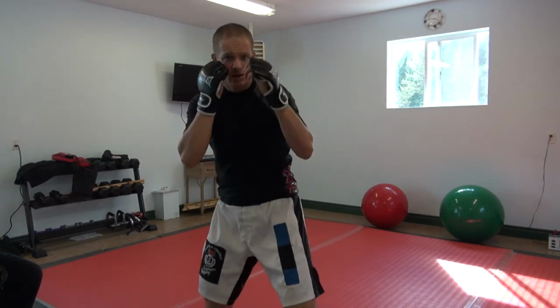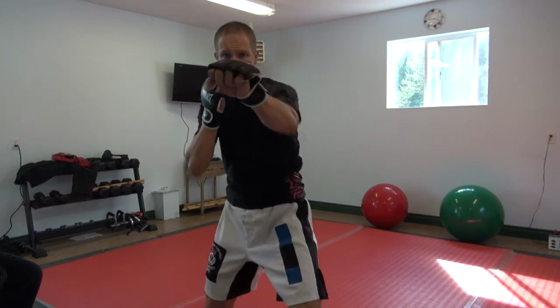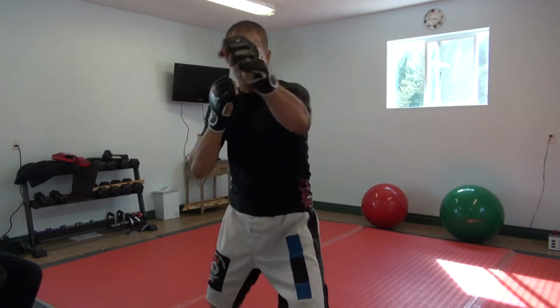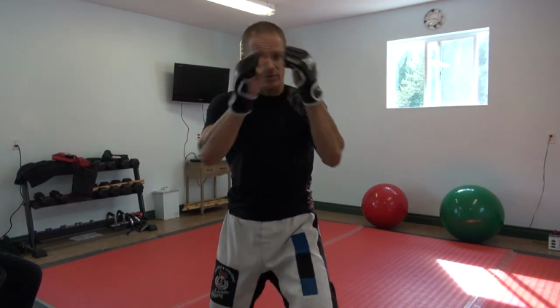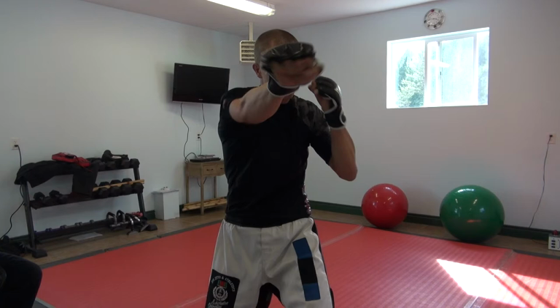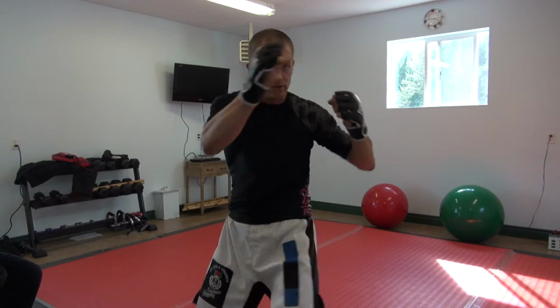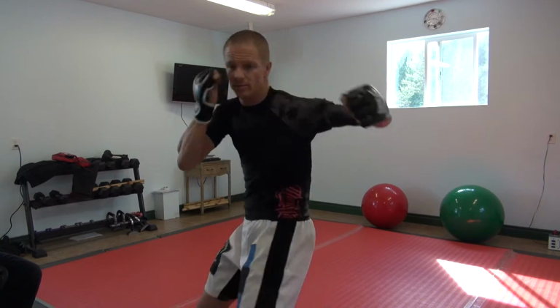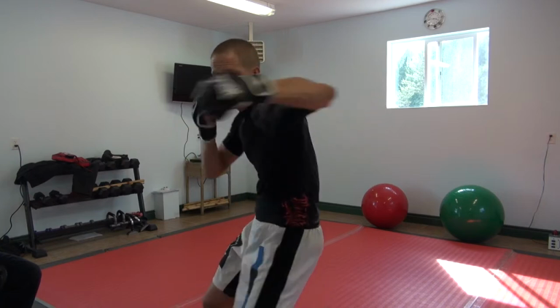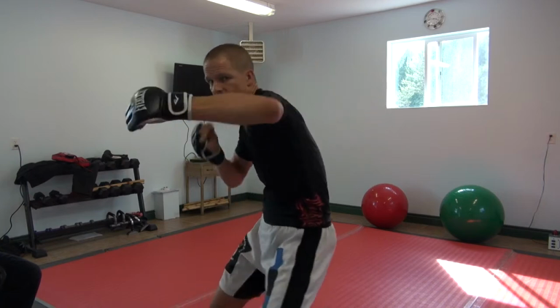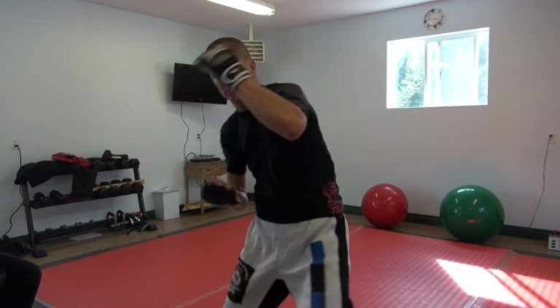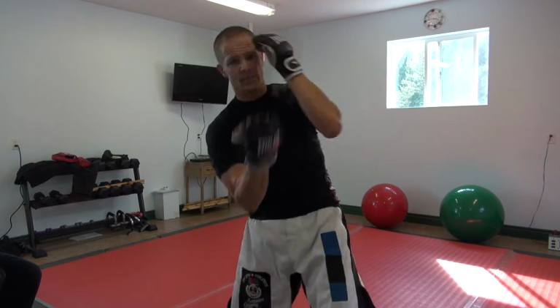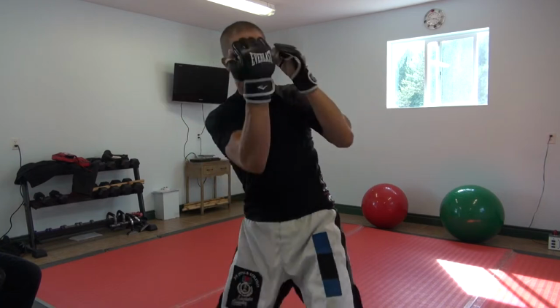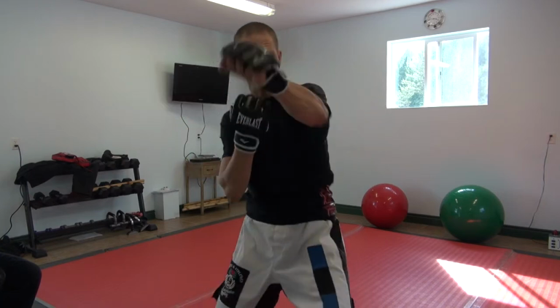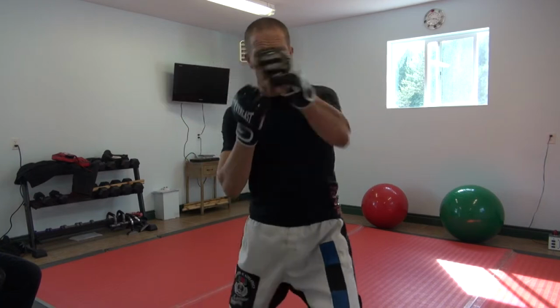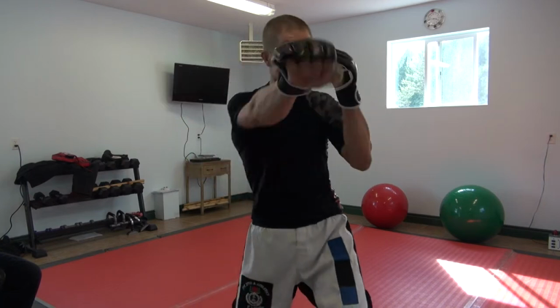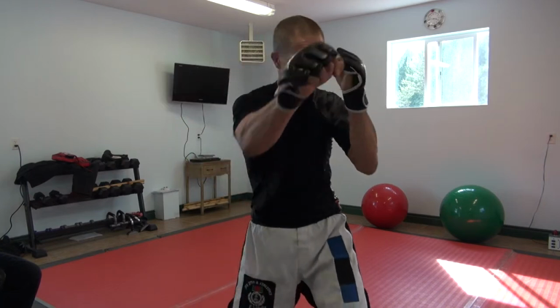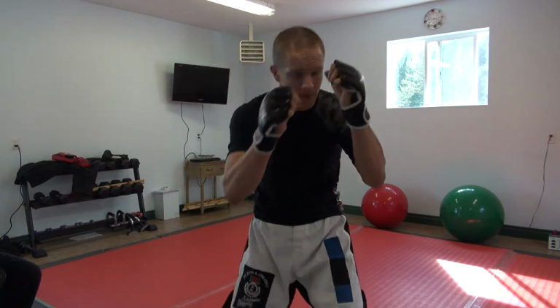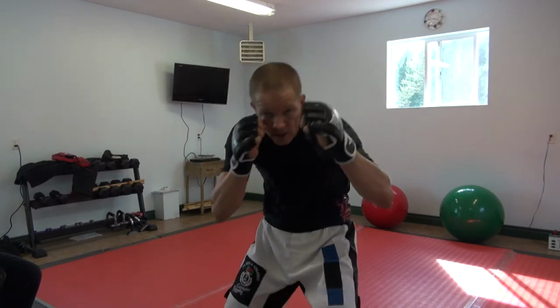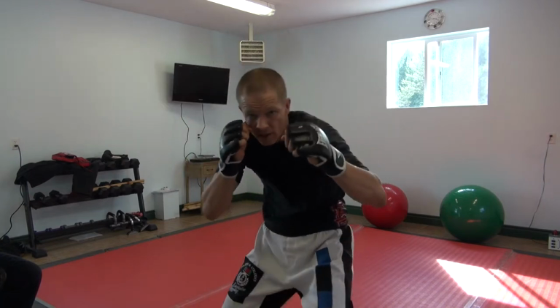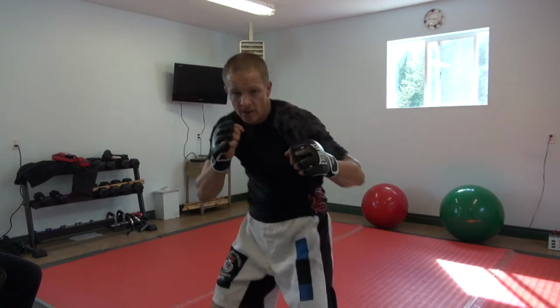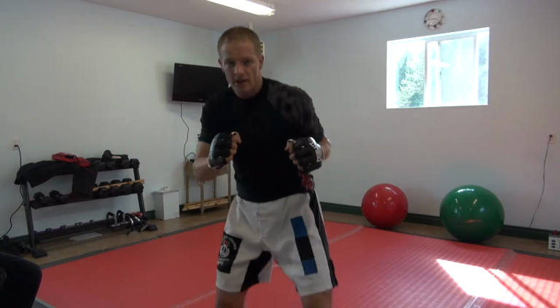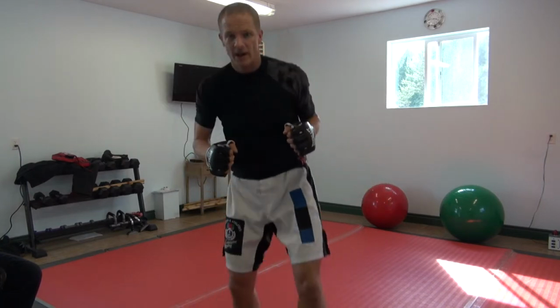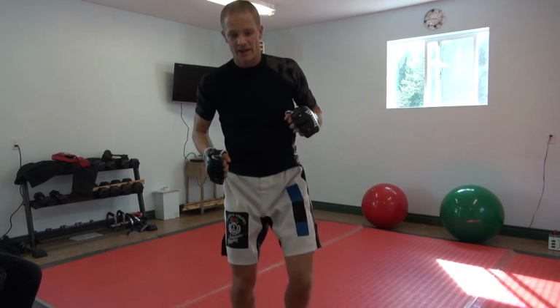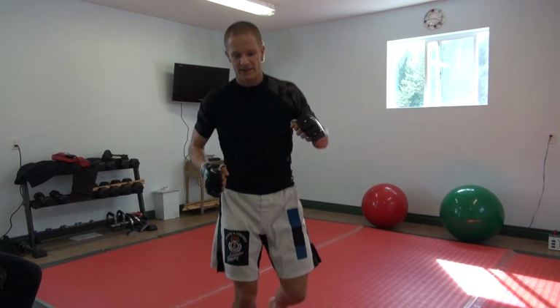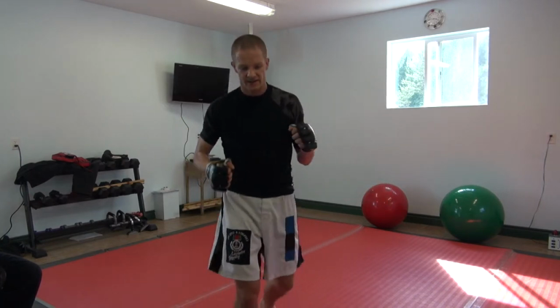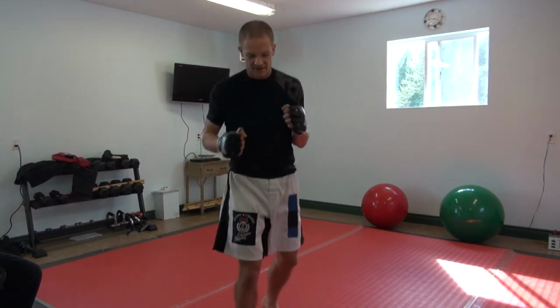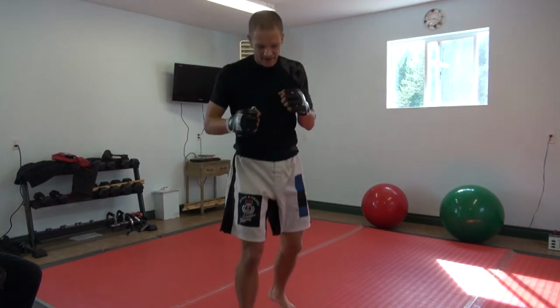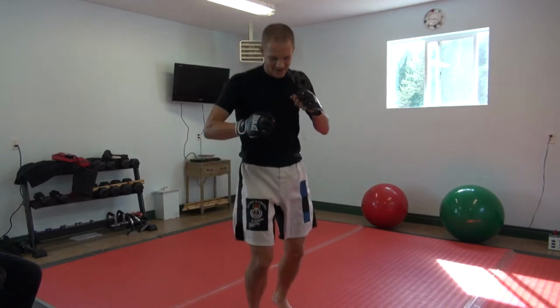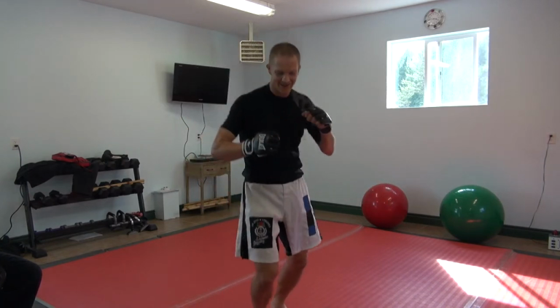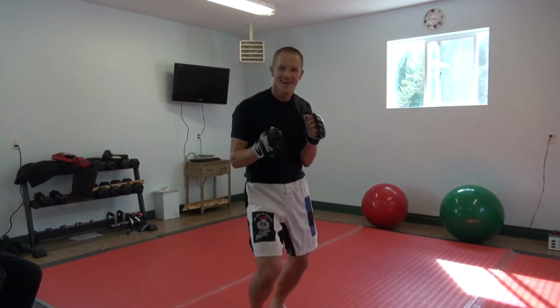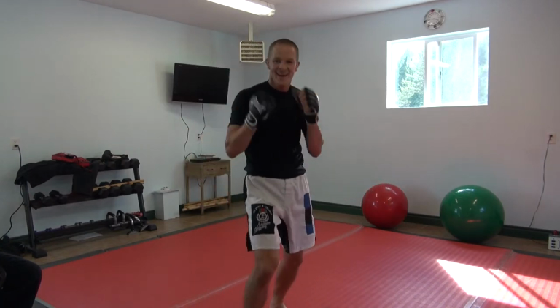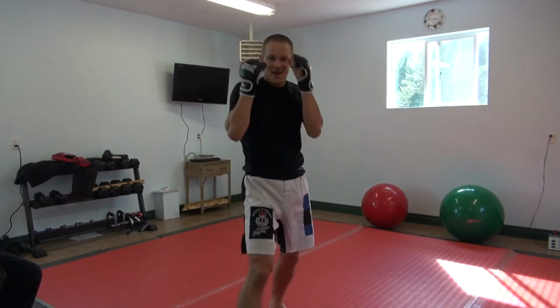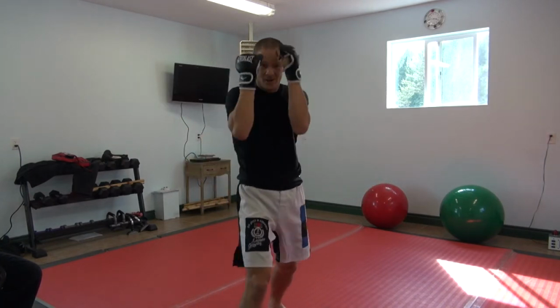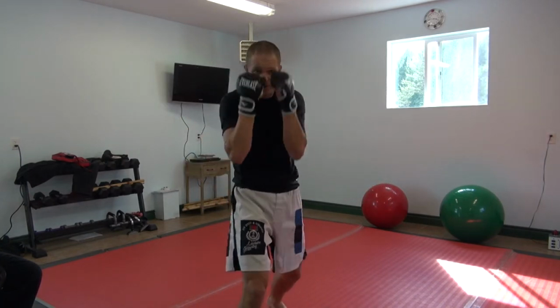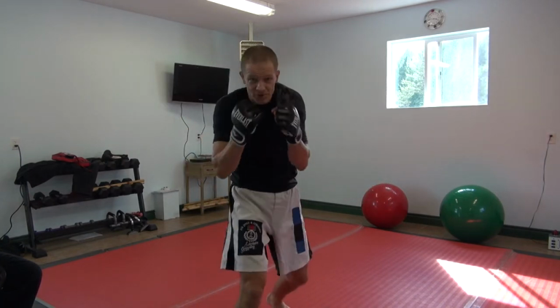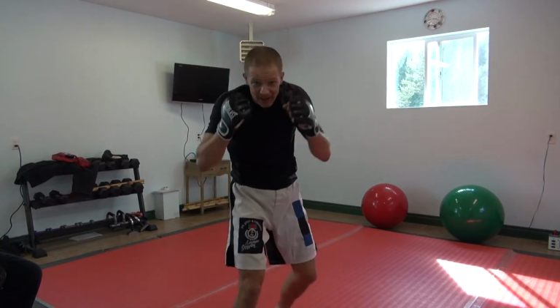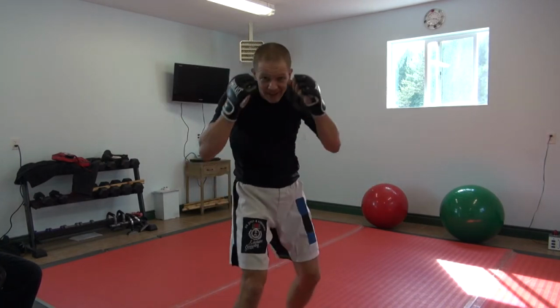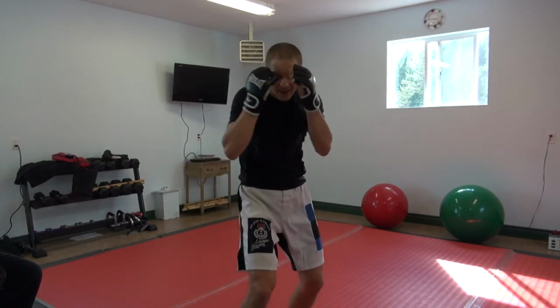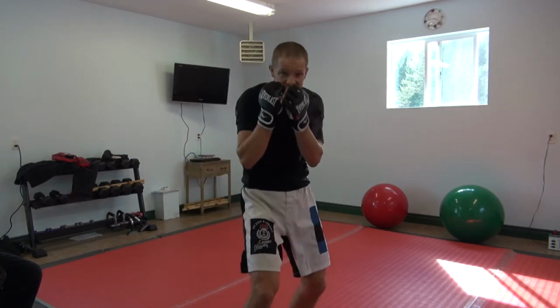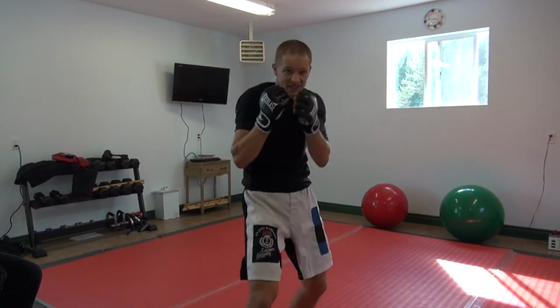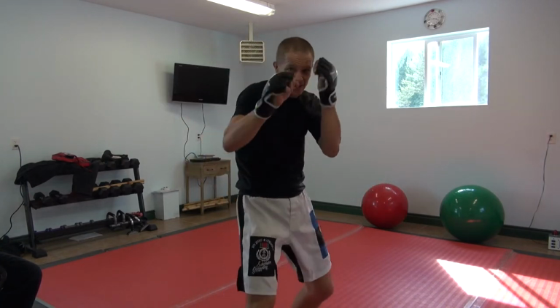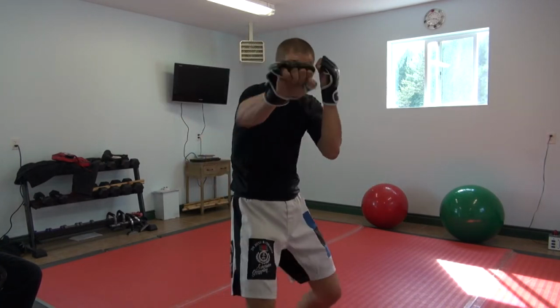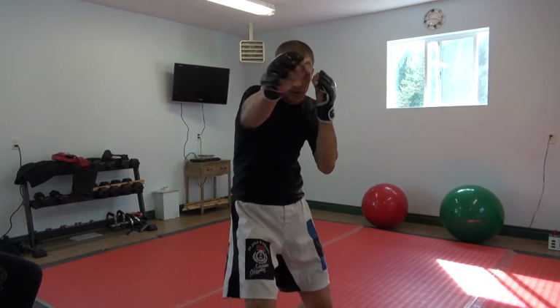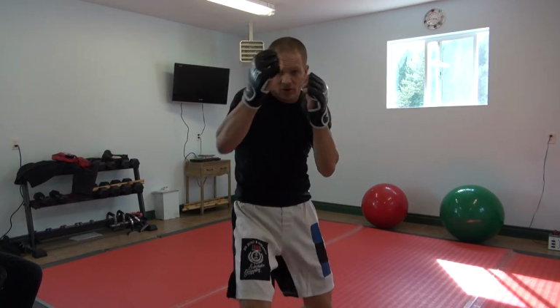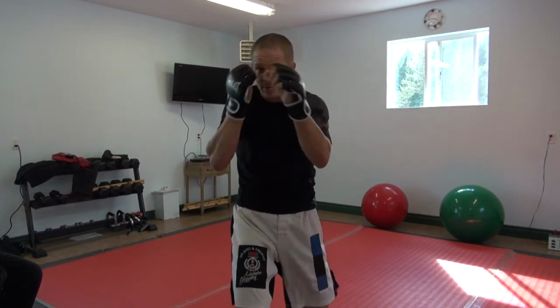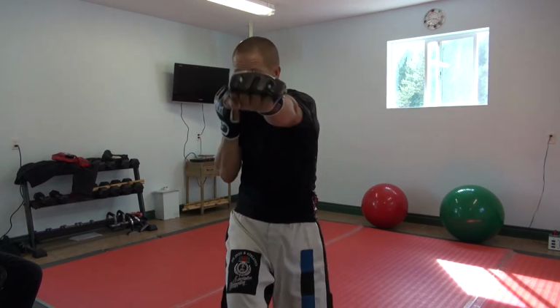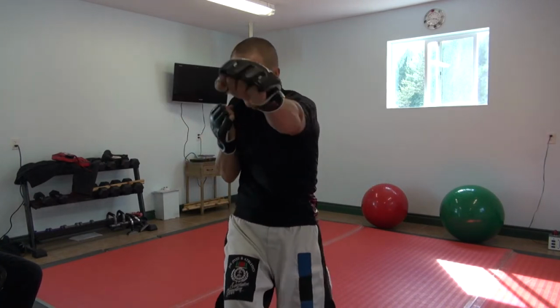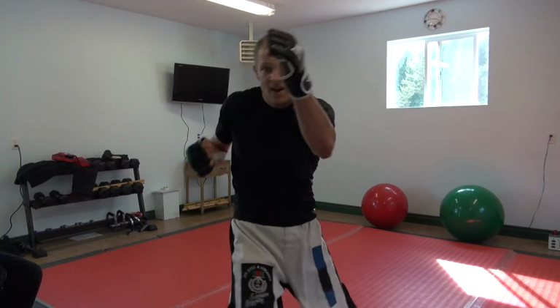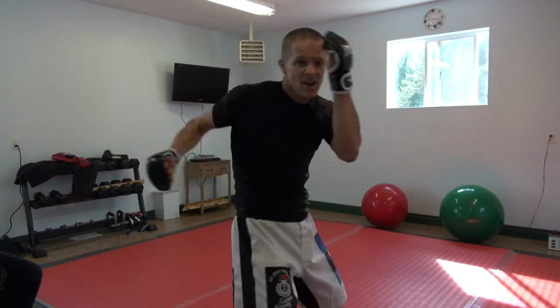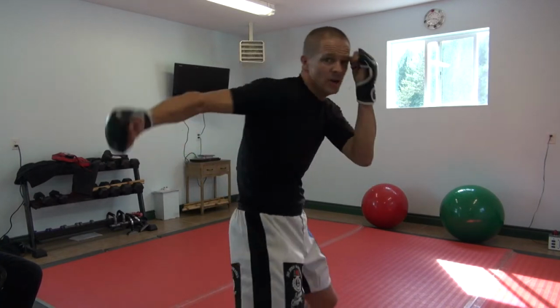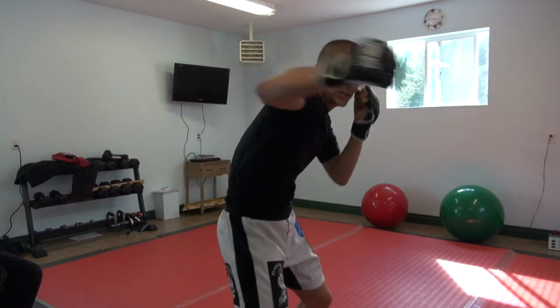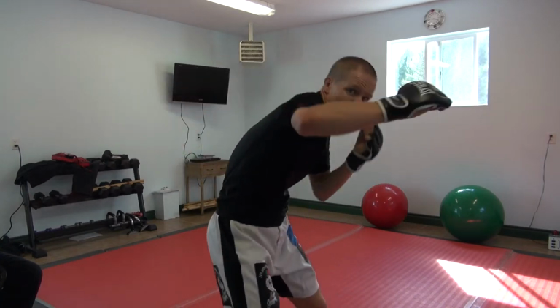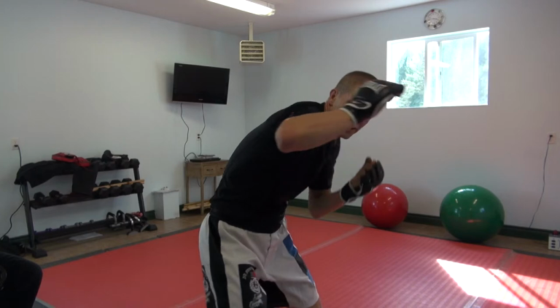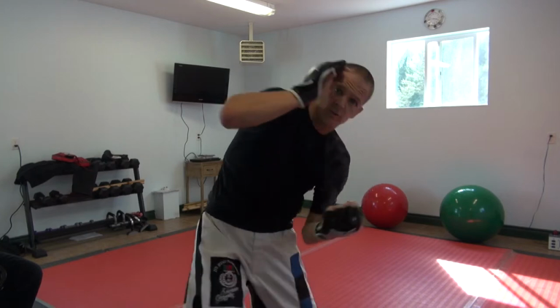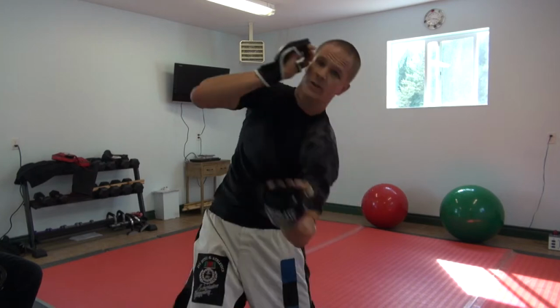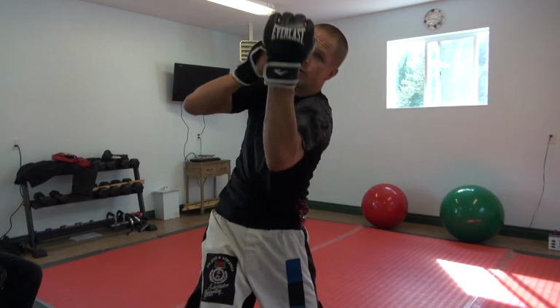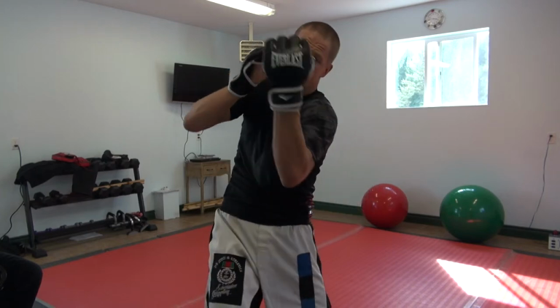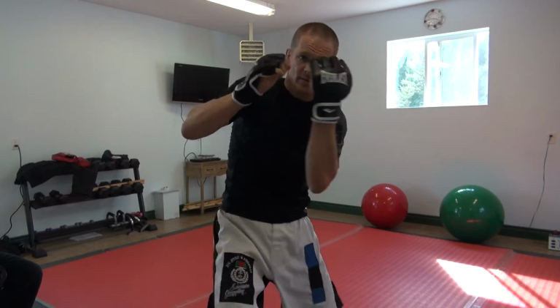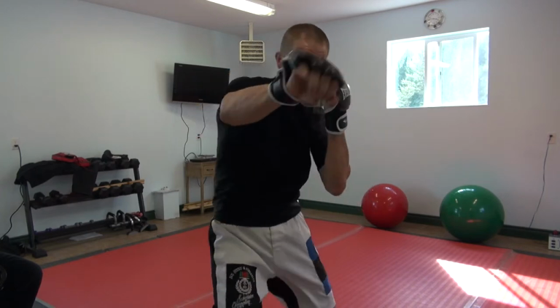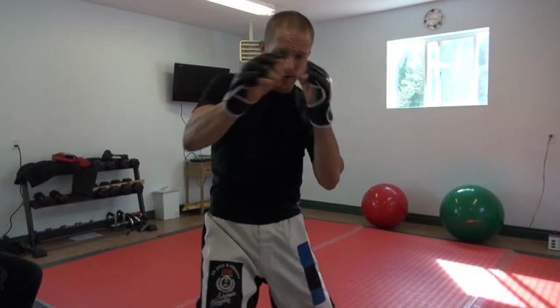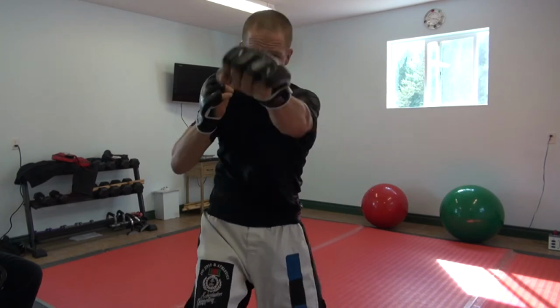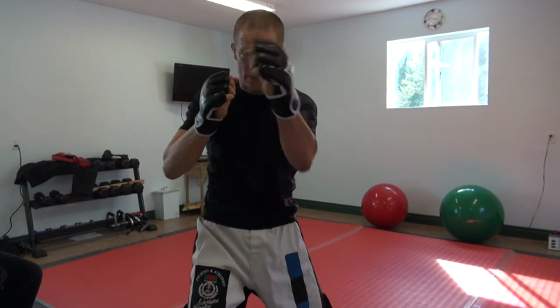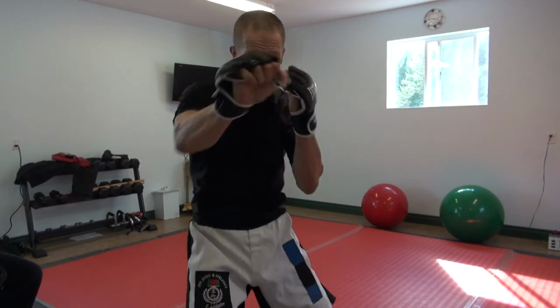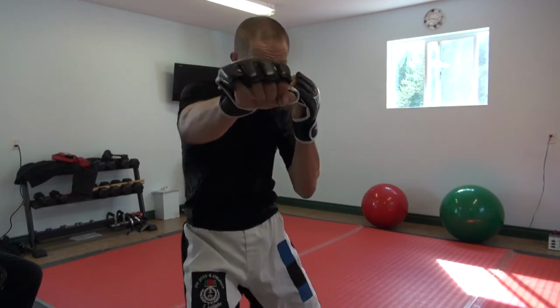And if we were training the other side, we'd come in this way, twist up — one, two. So it would be one, two — let's do it.